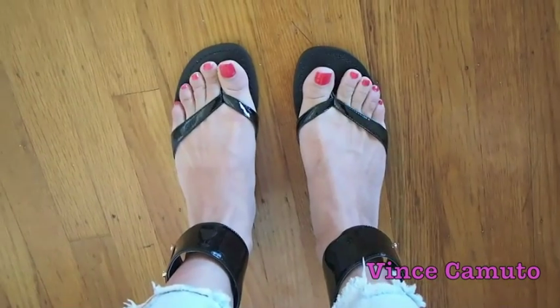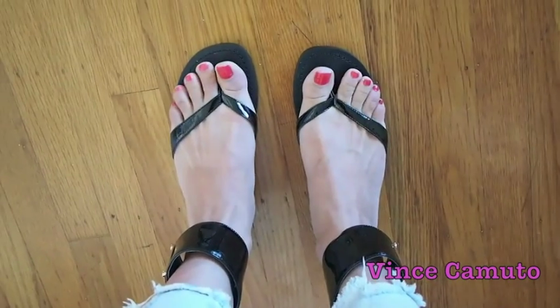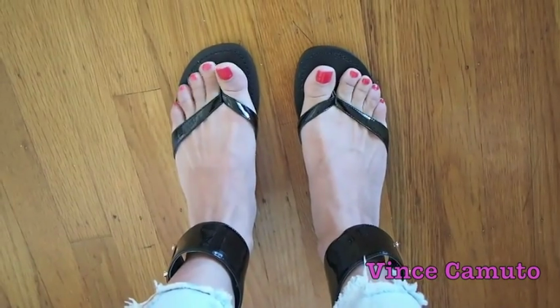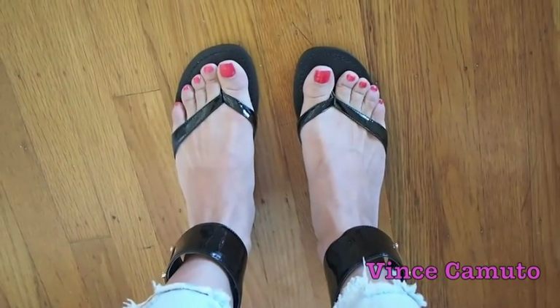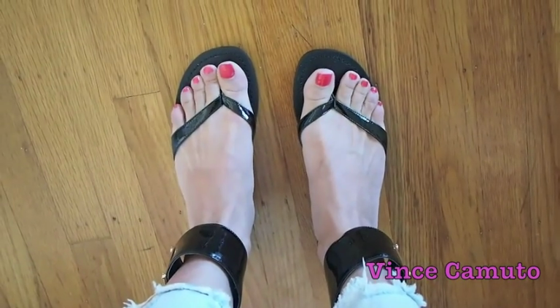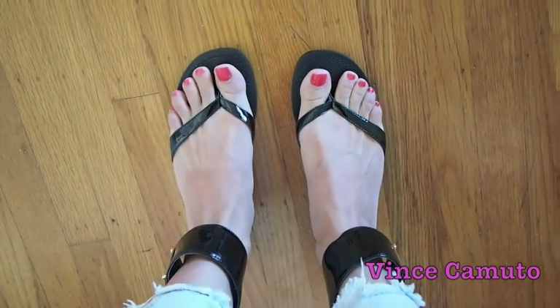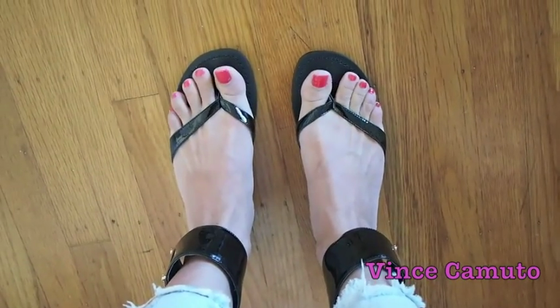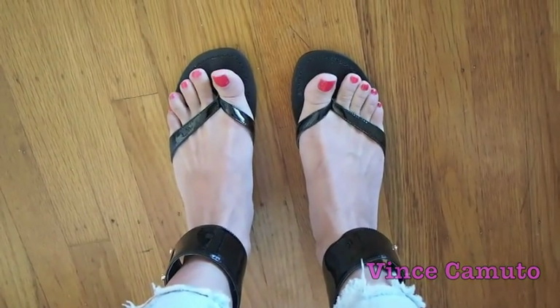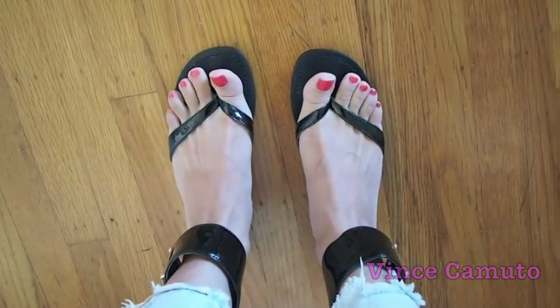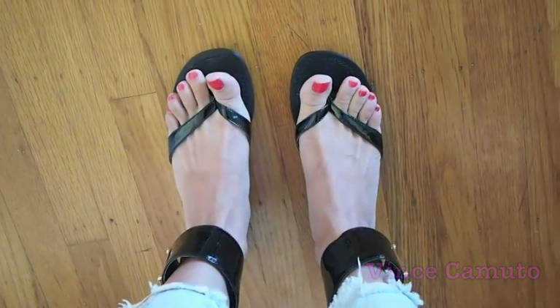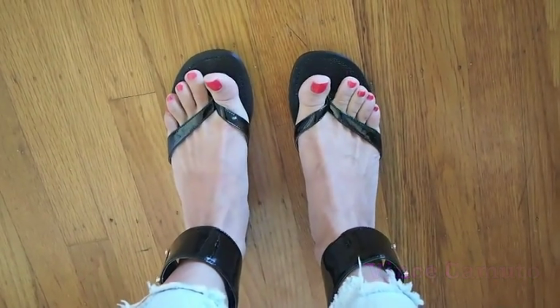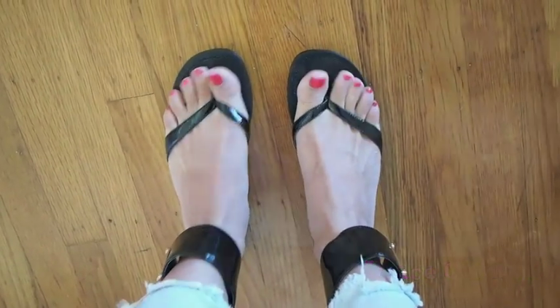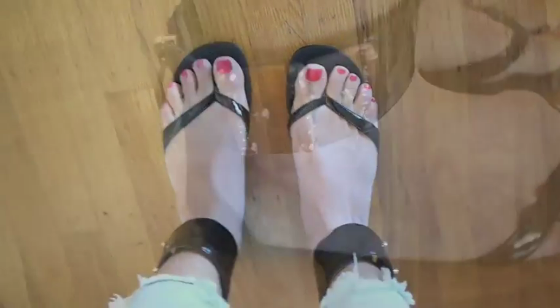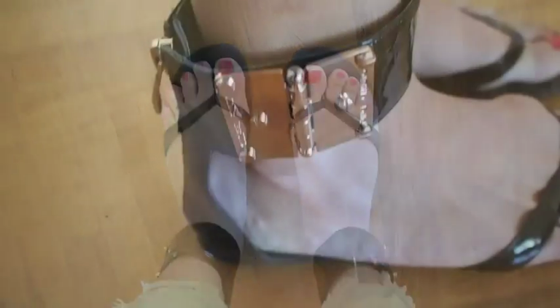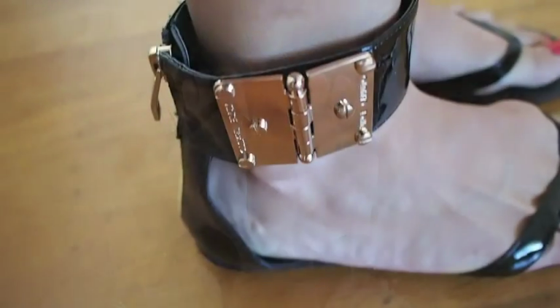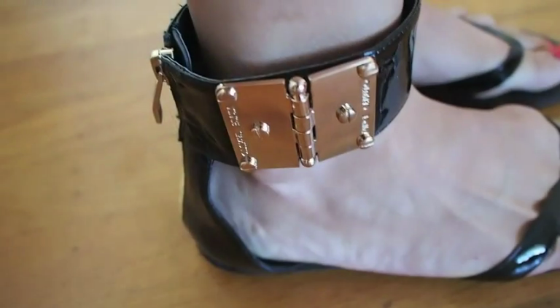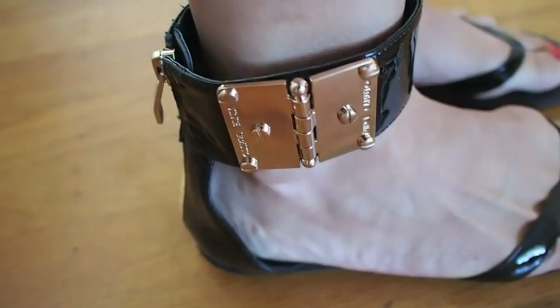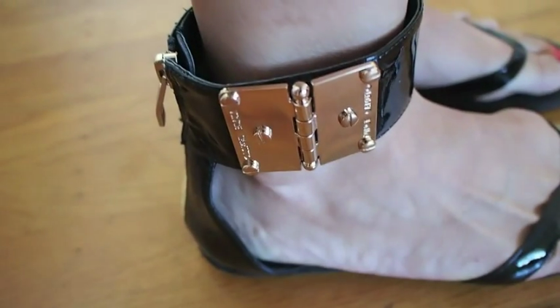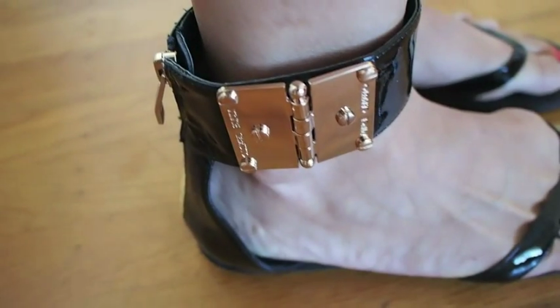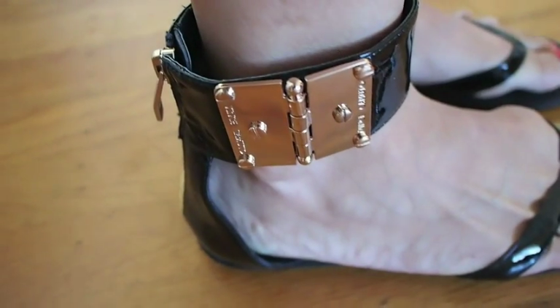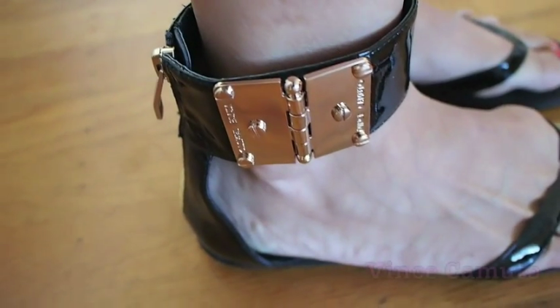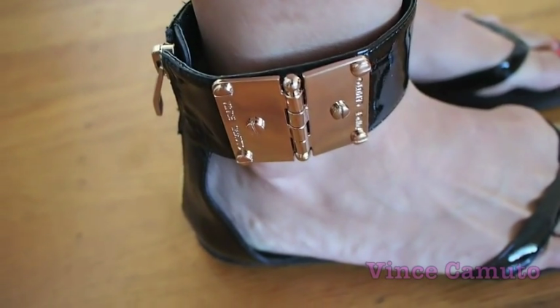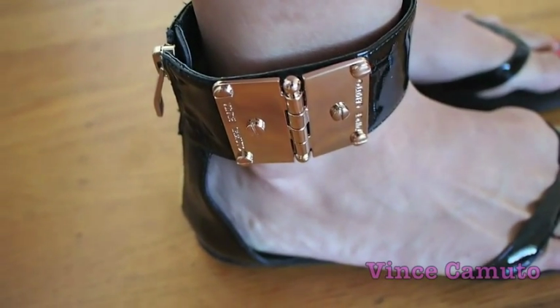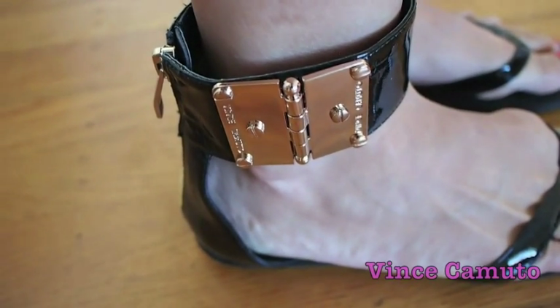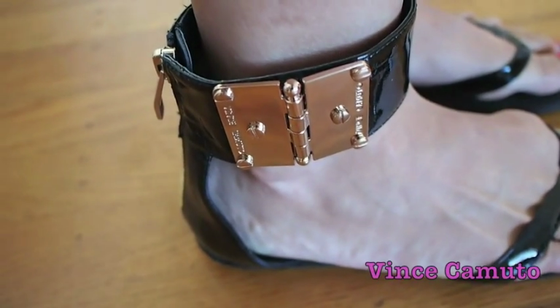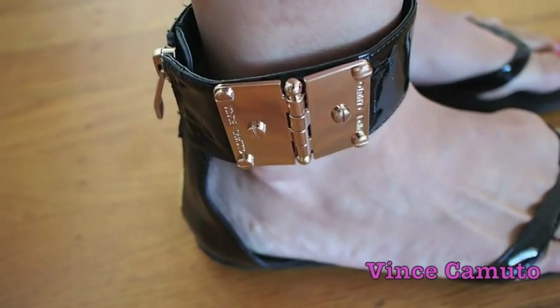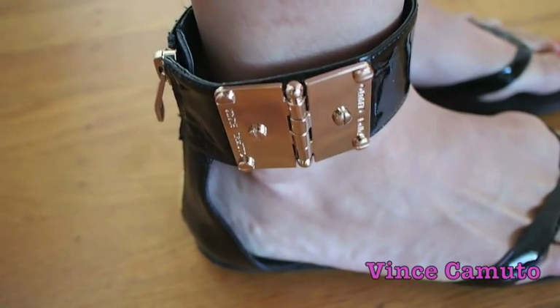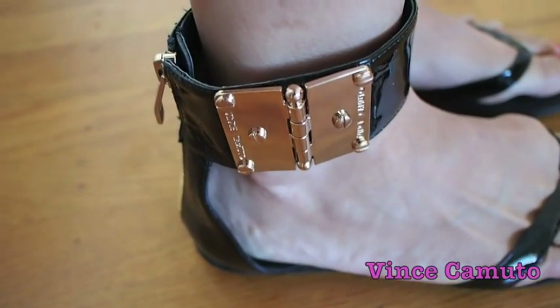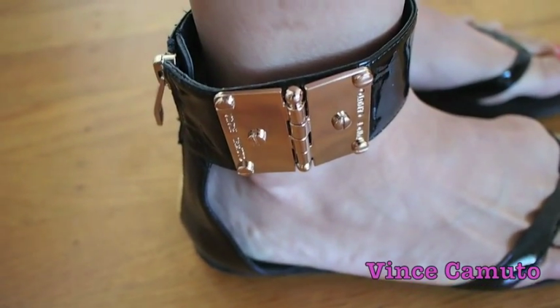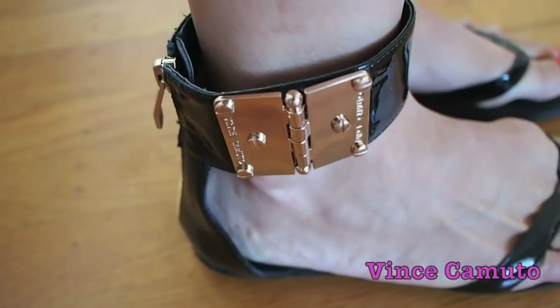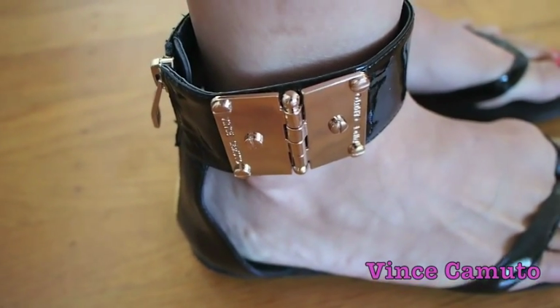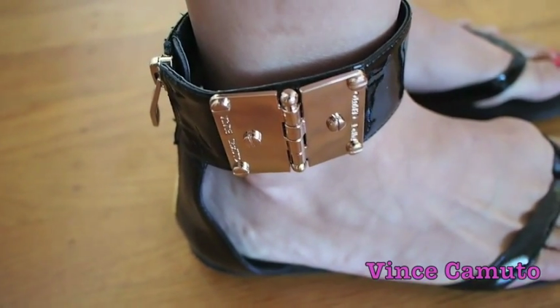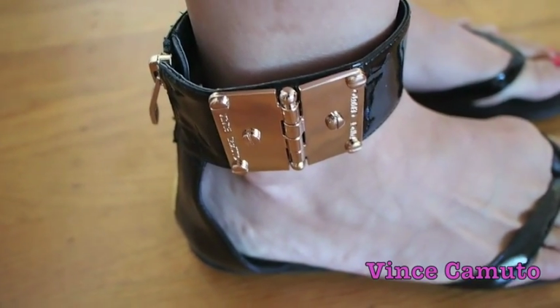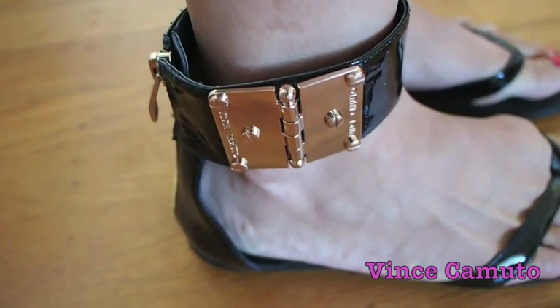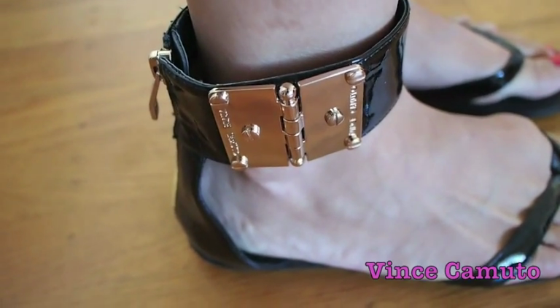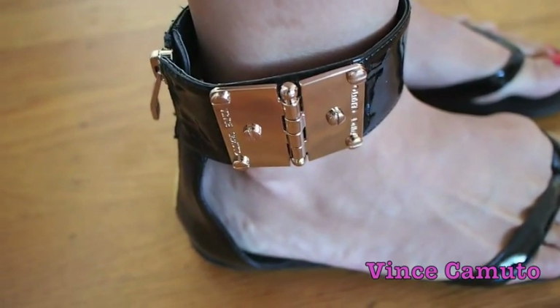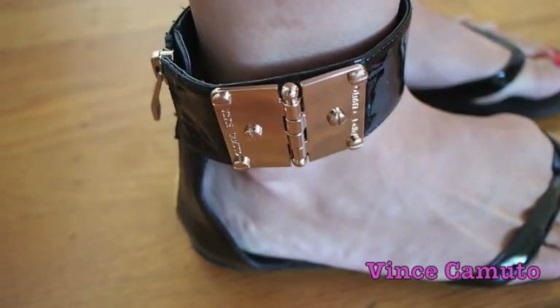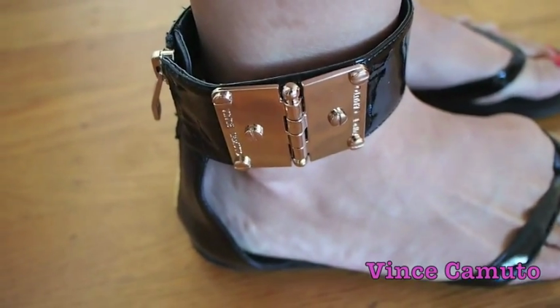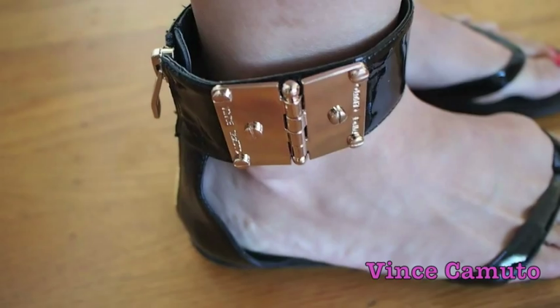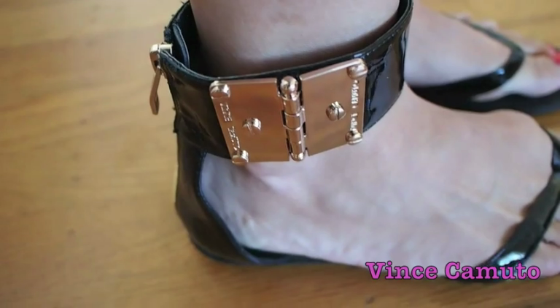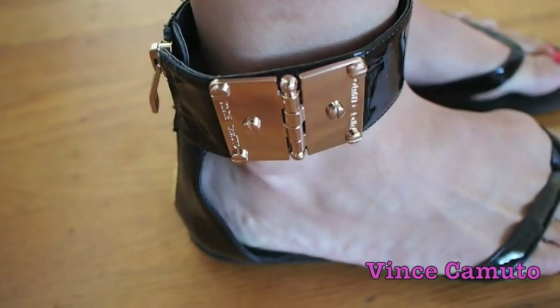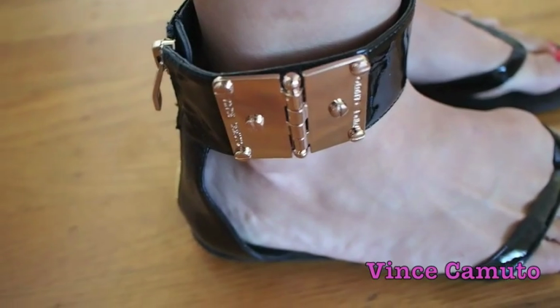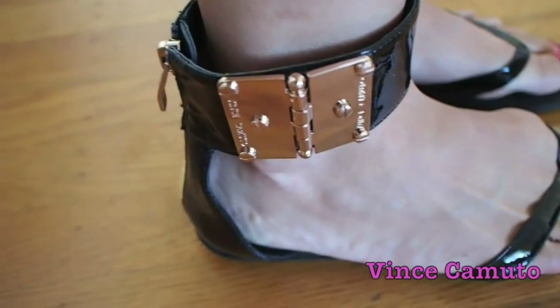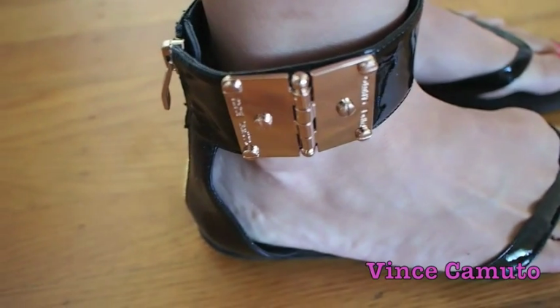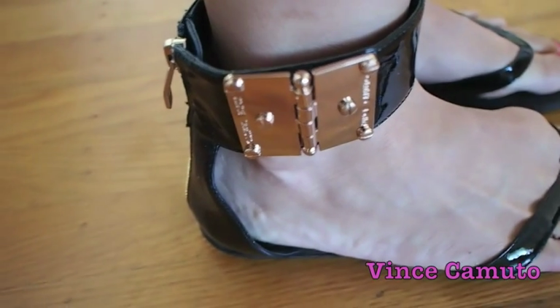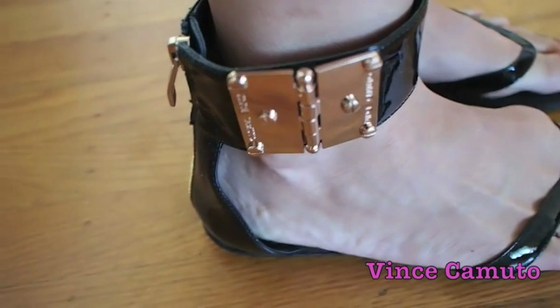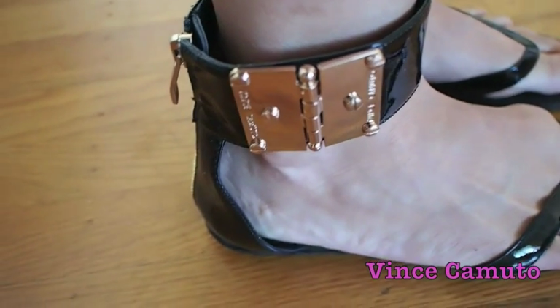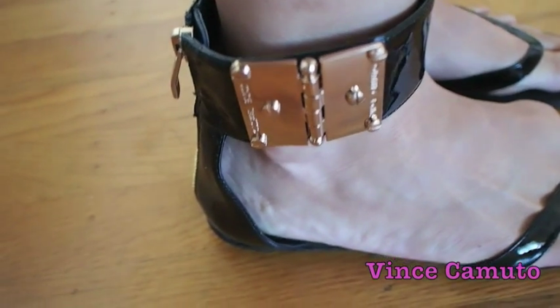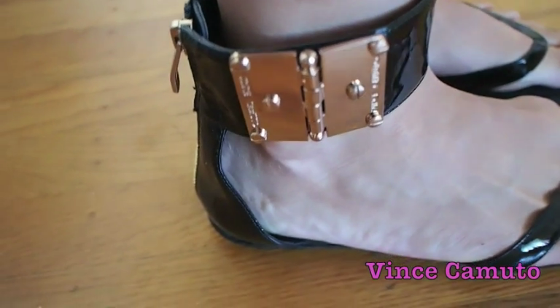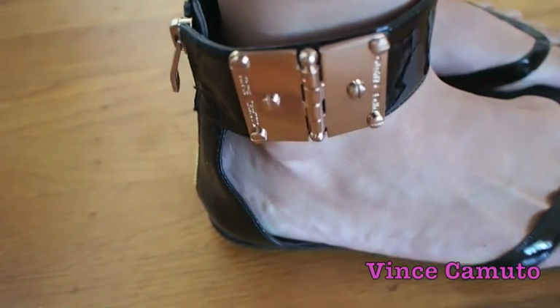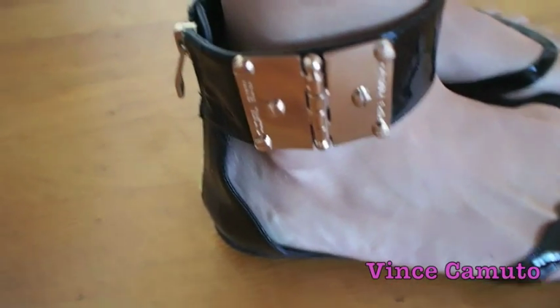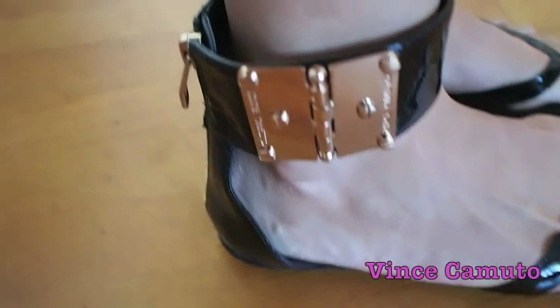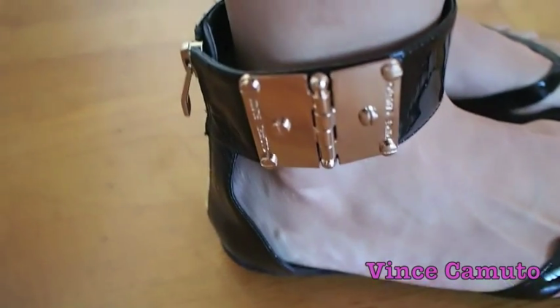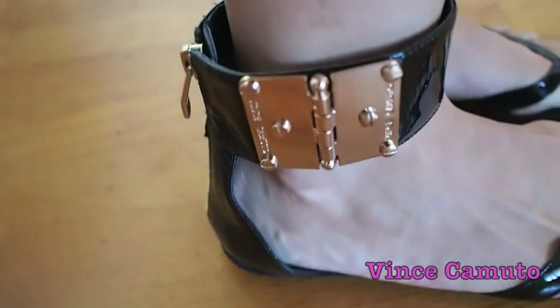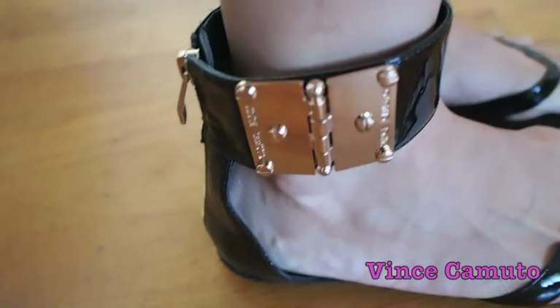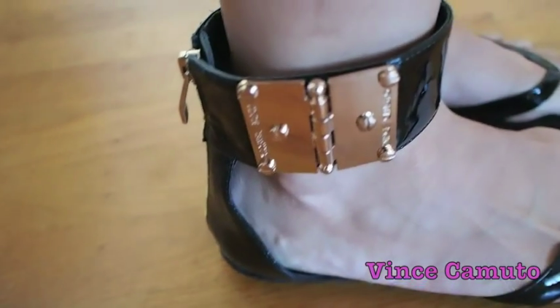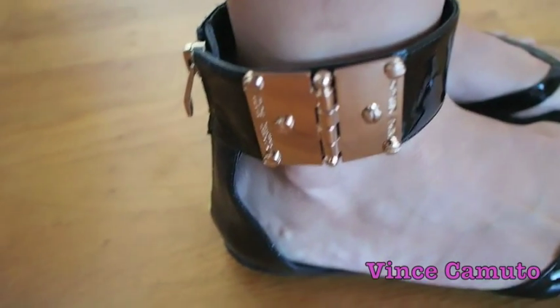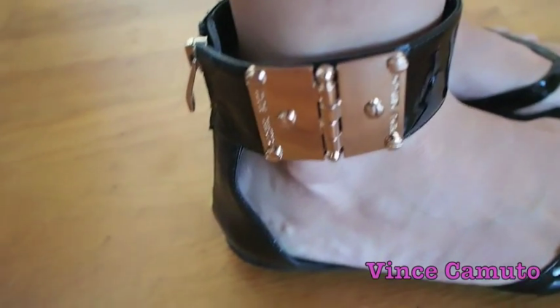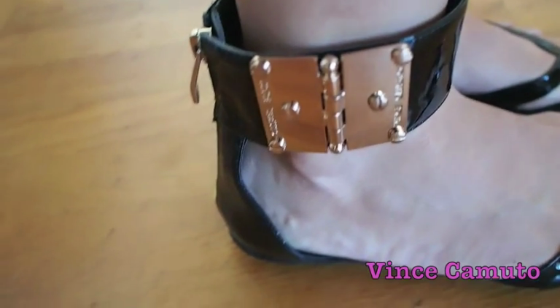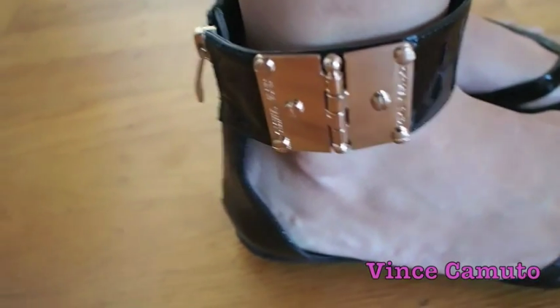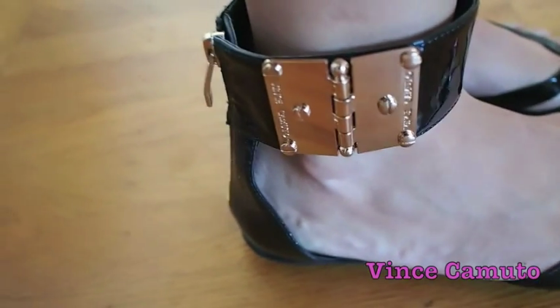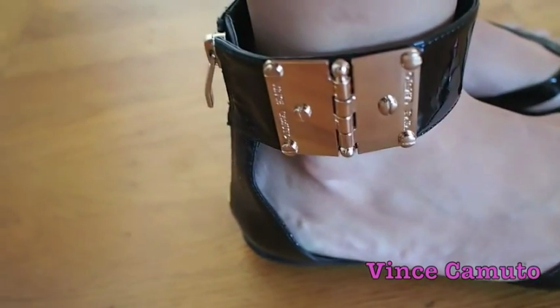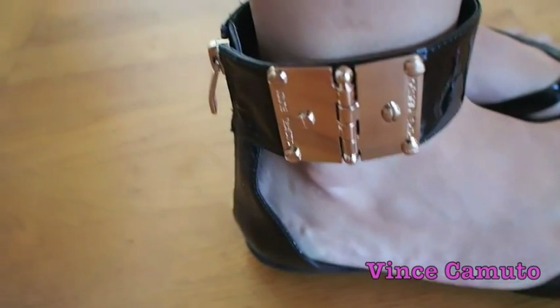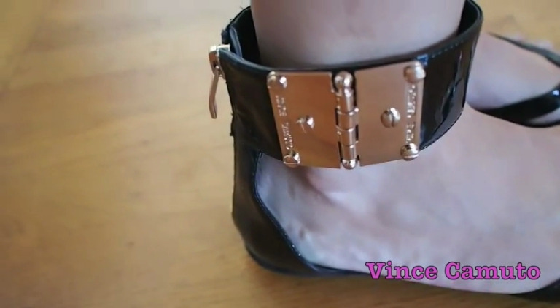These are my favorite brand of shoes — Vince Camuto. Got these for just $20 at the outlet. What a steal!